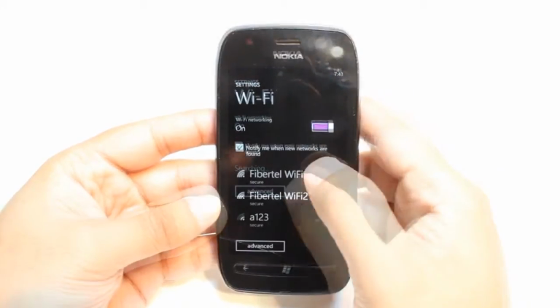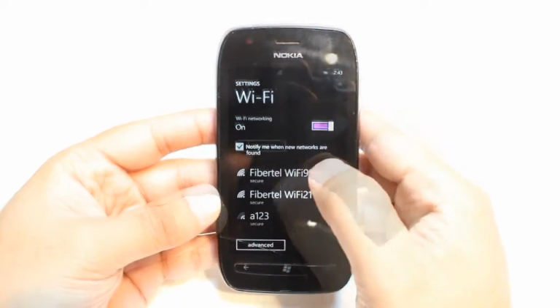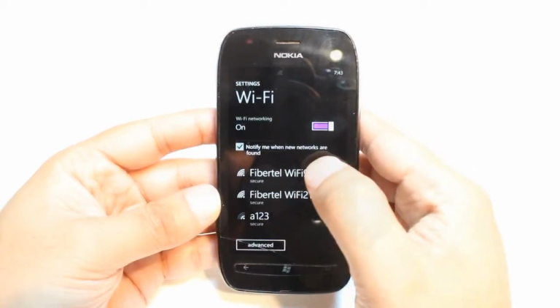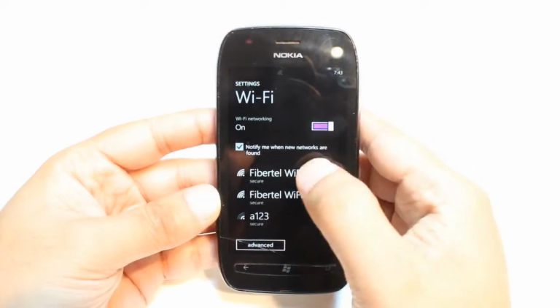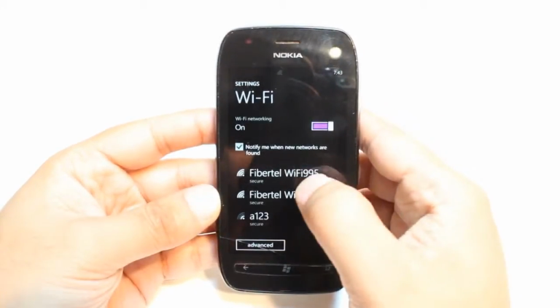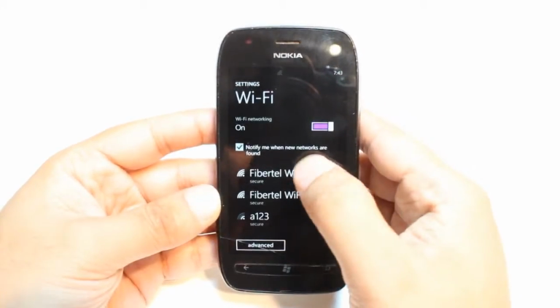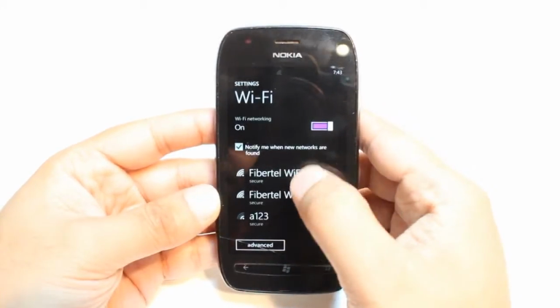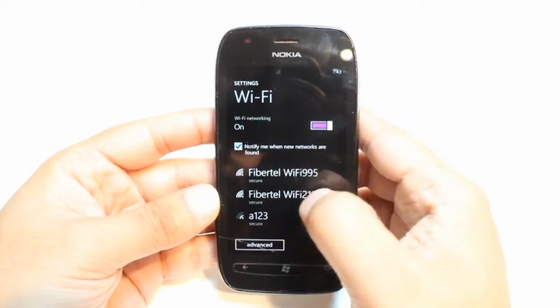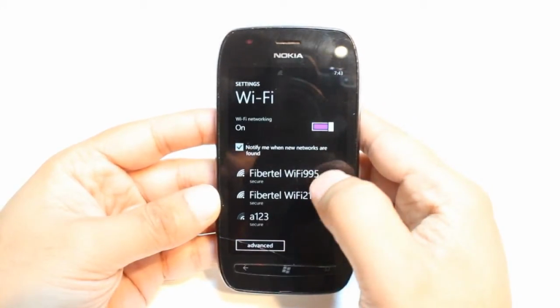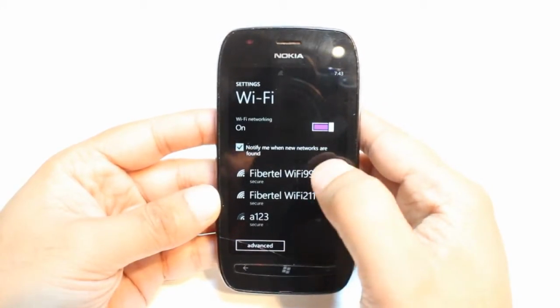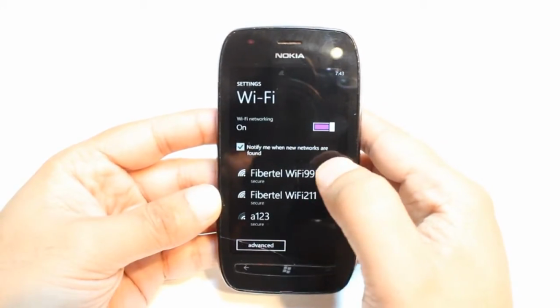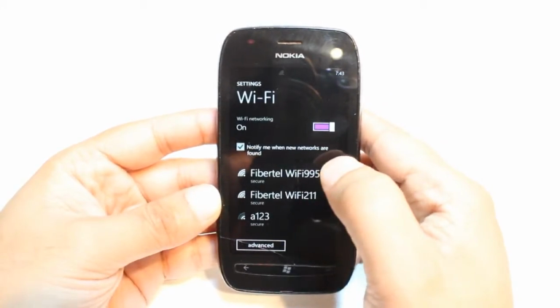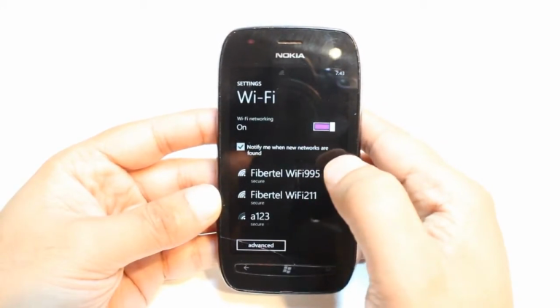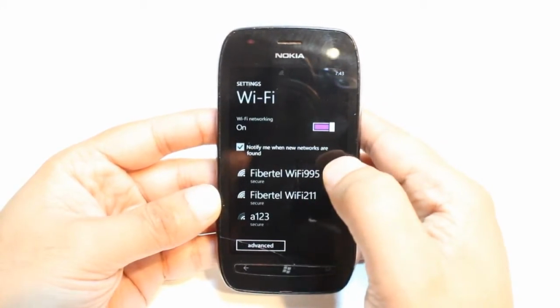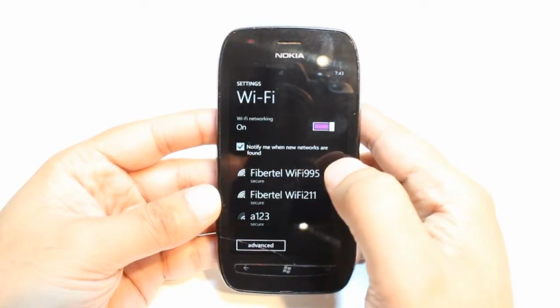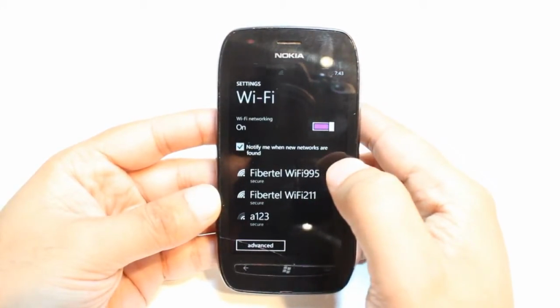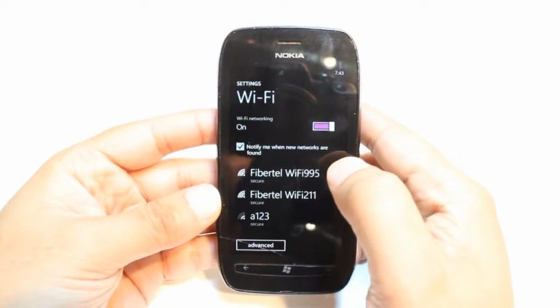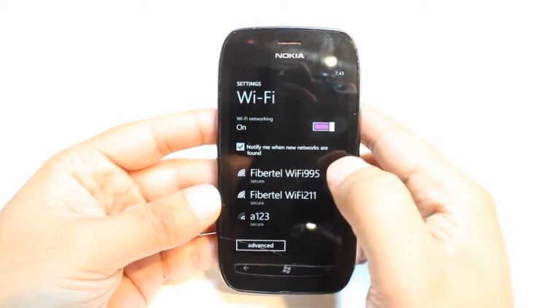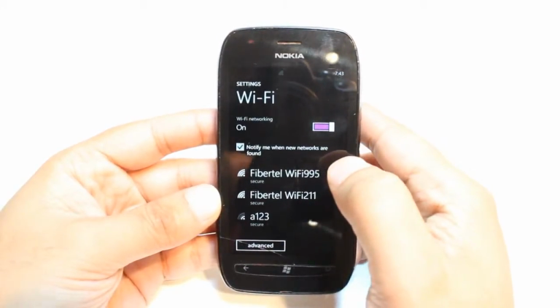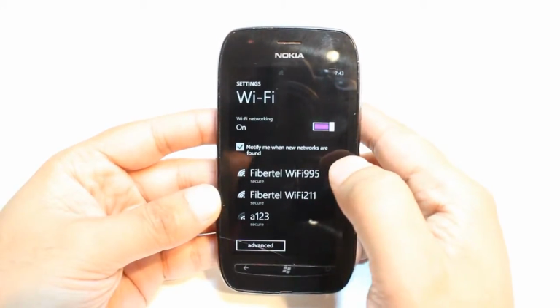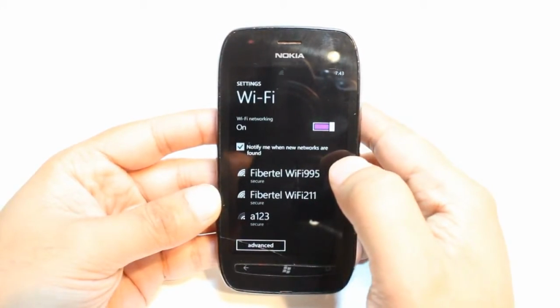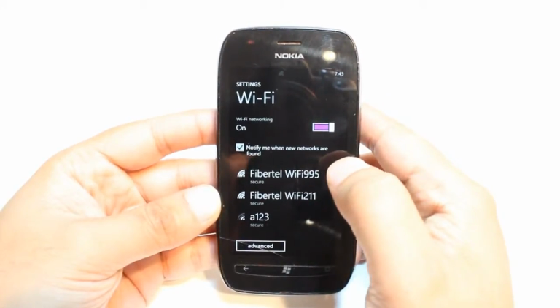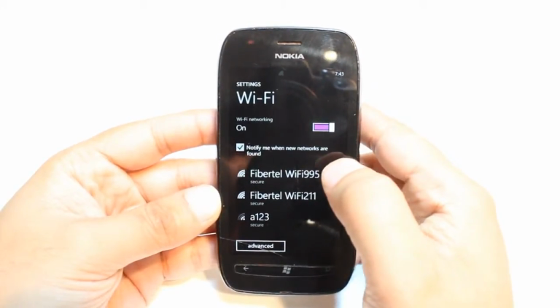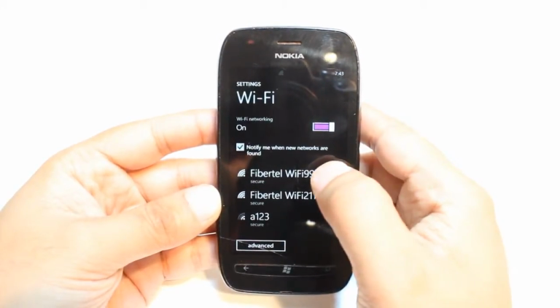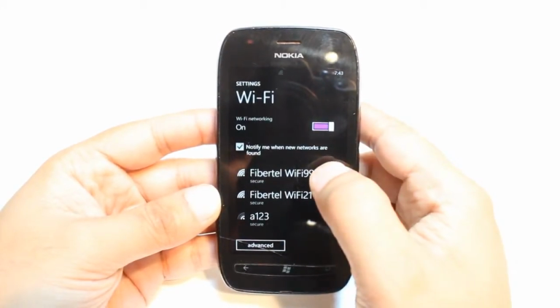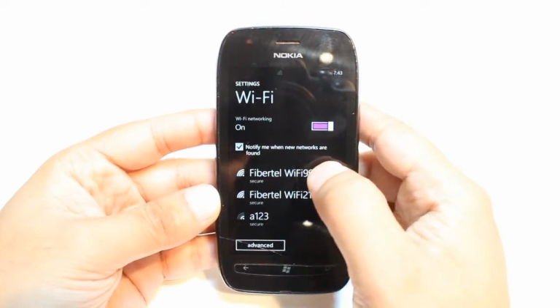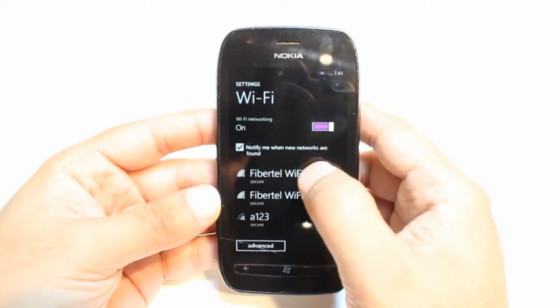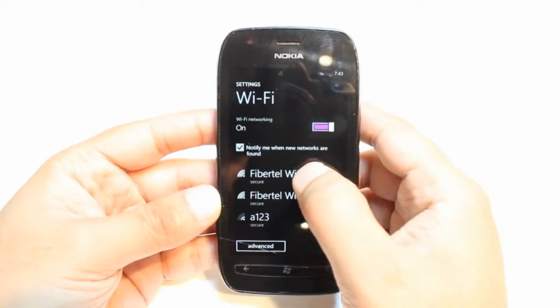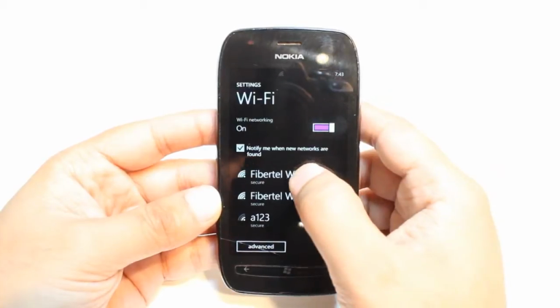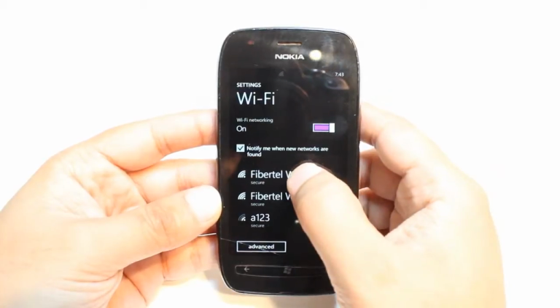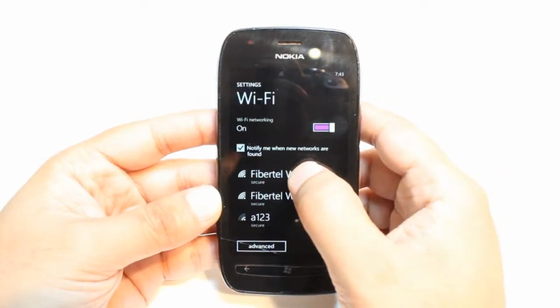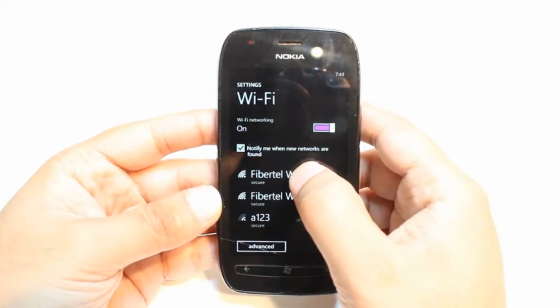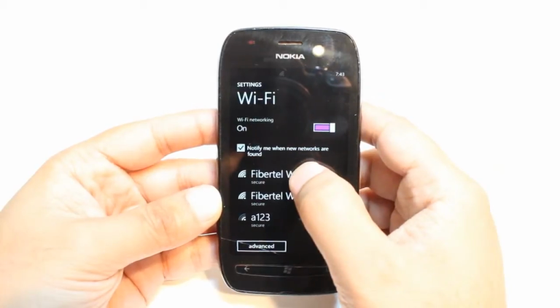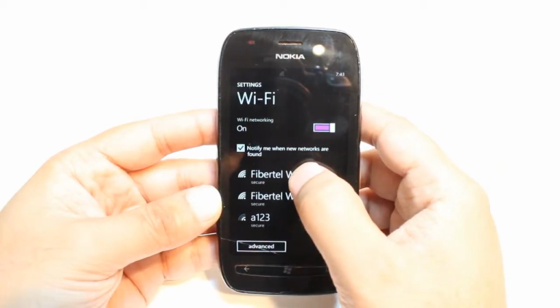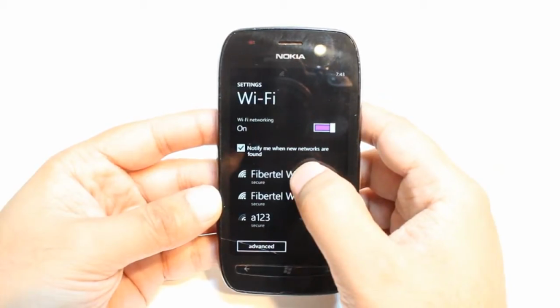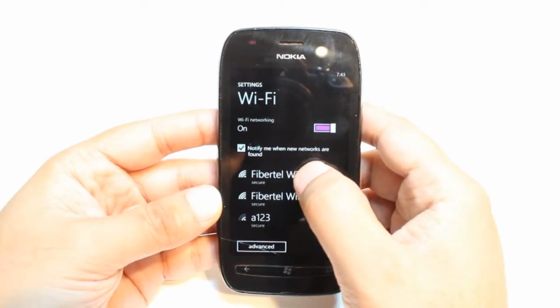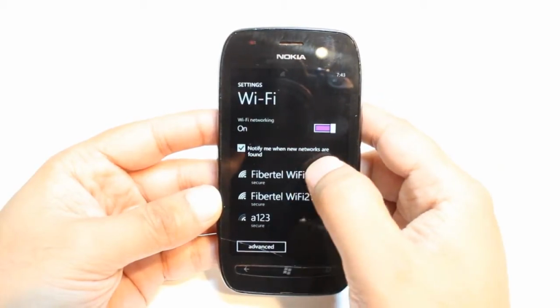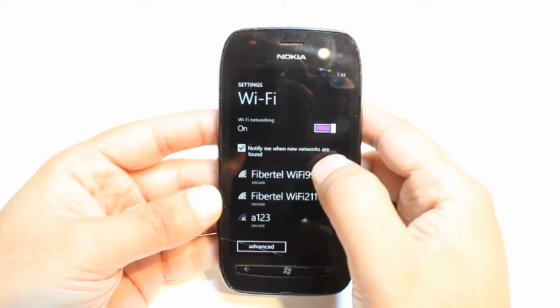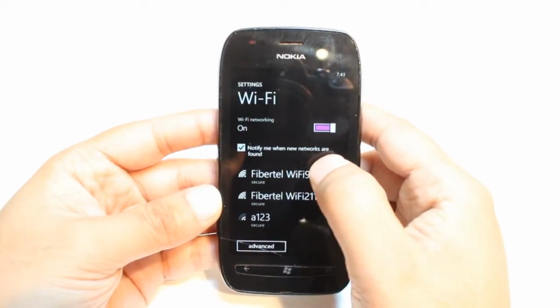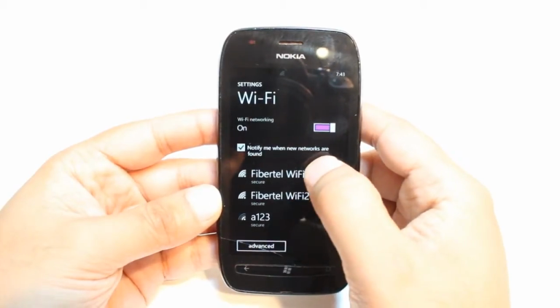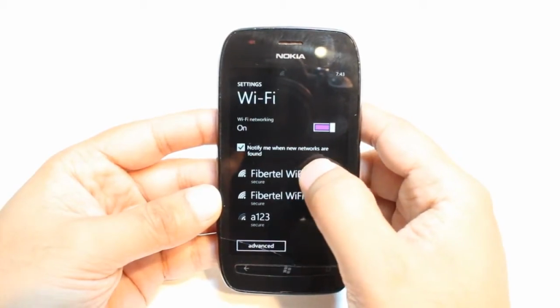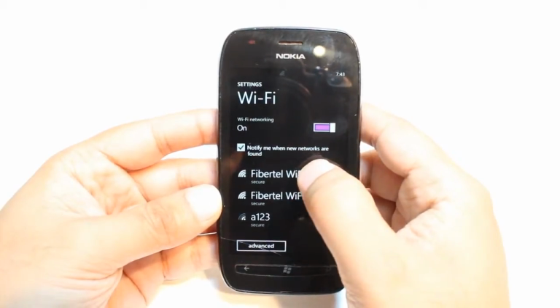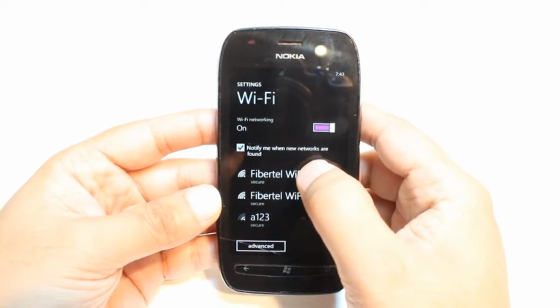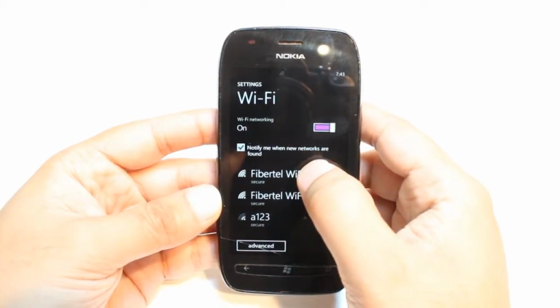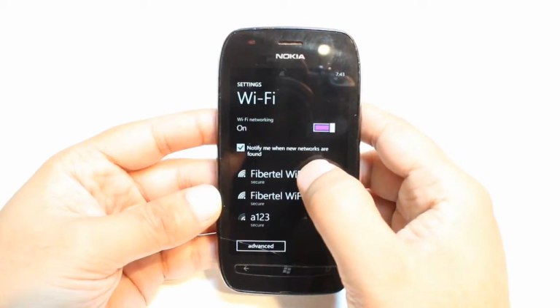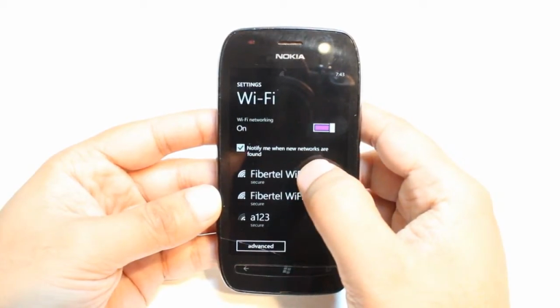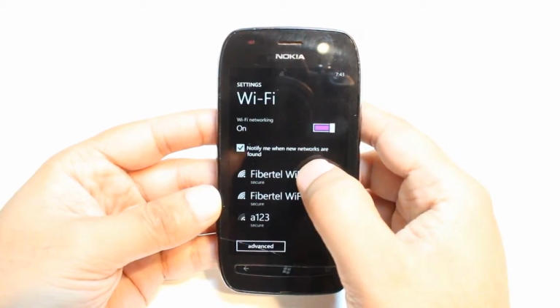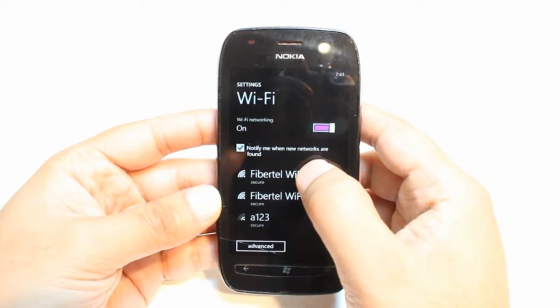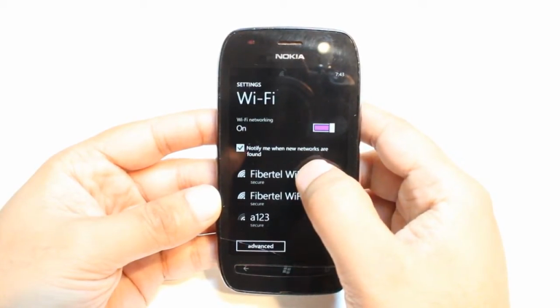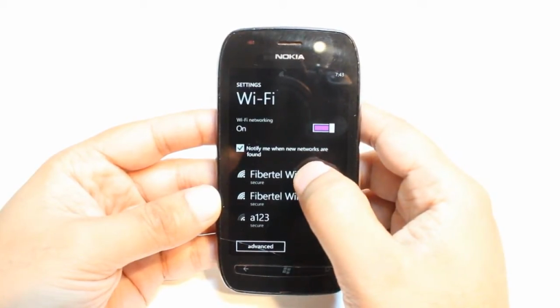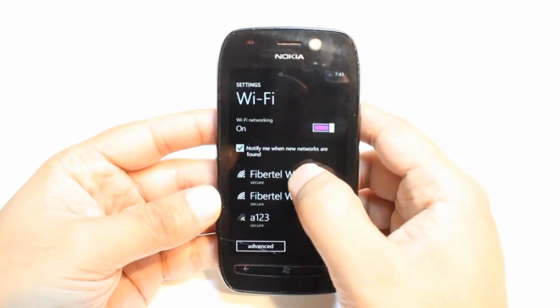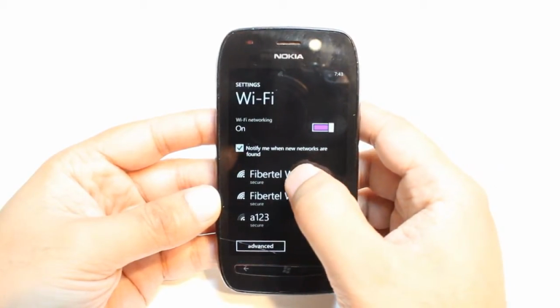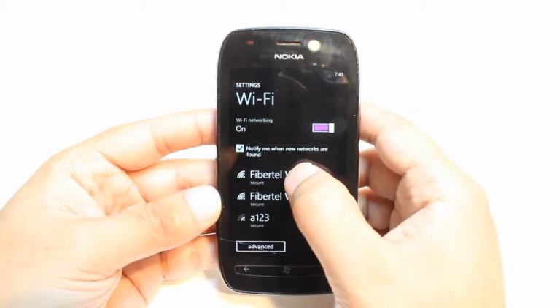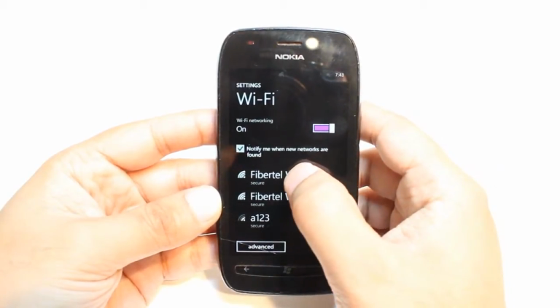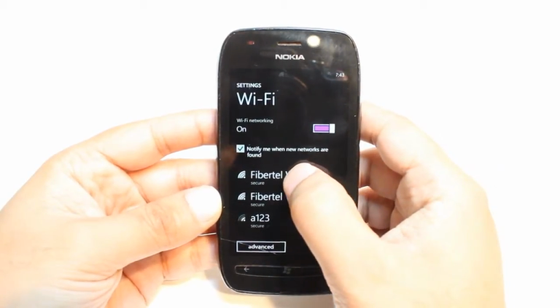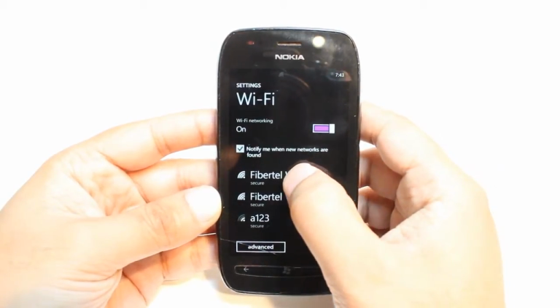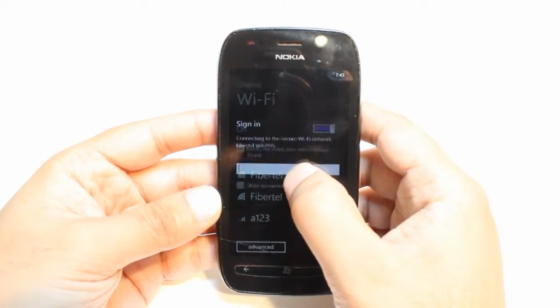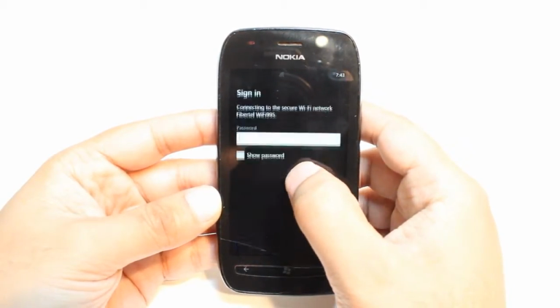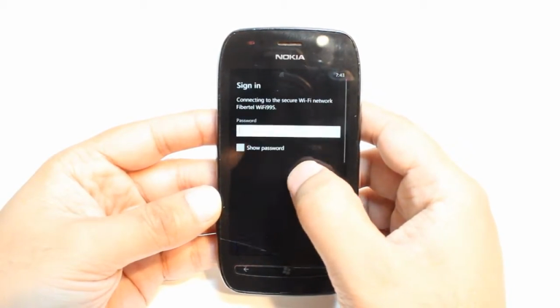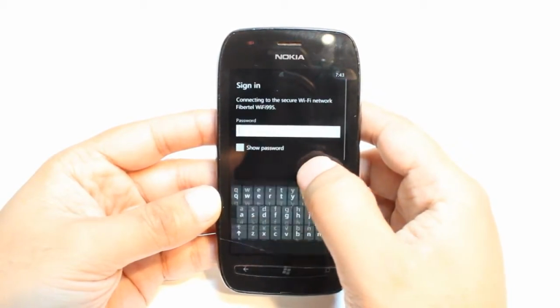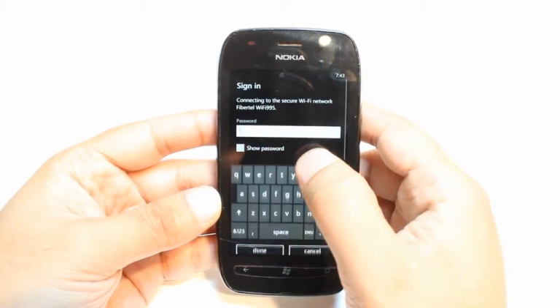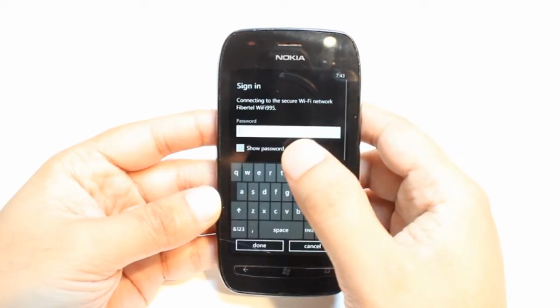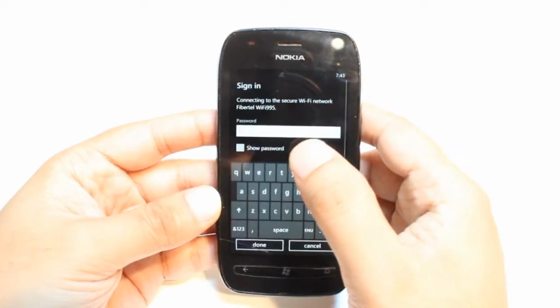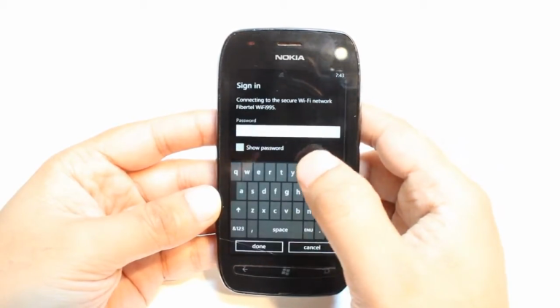After that you will see the list of available Wi-Fi networks. You have to tap the one that is yours. Hit that.